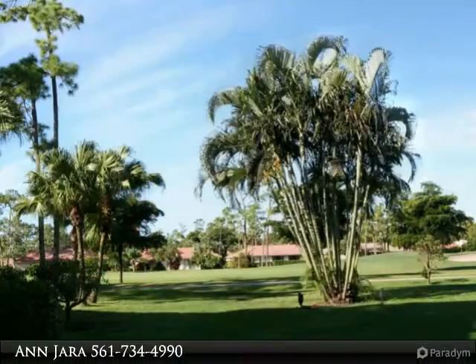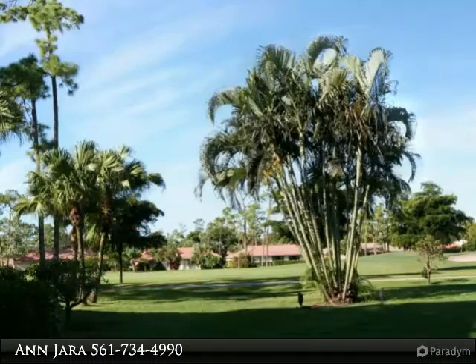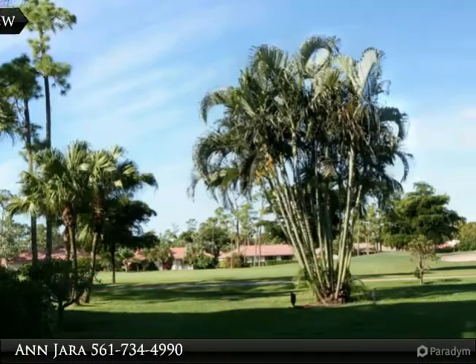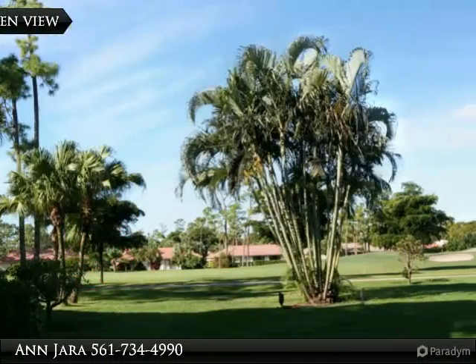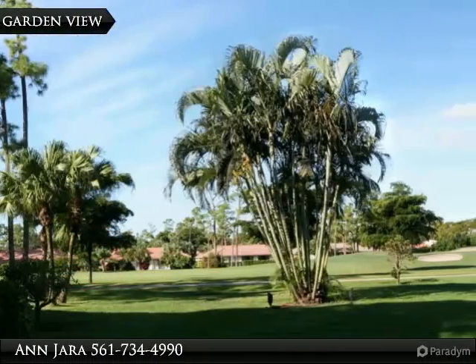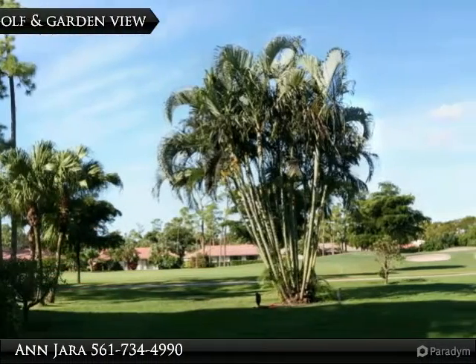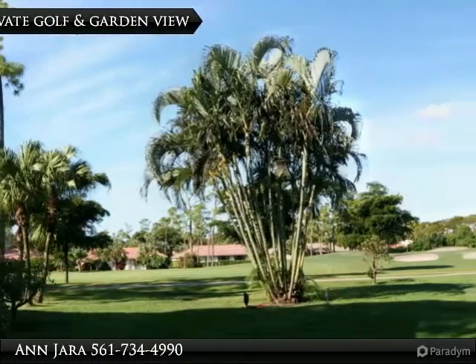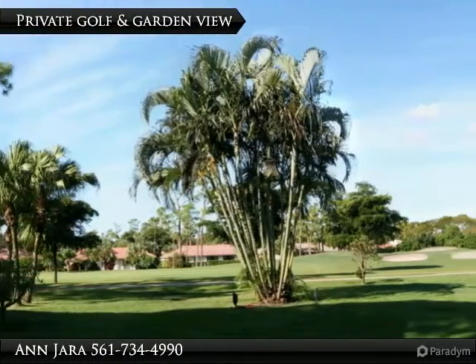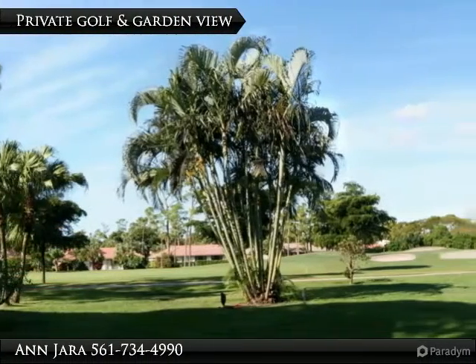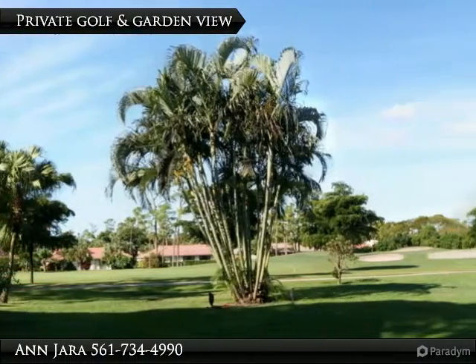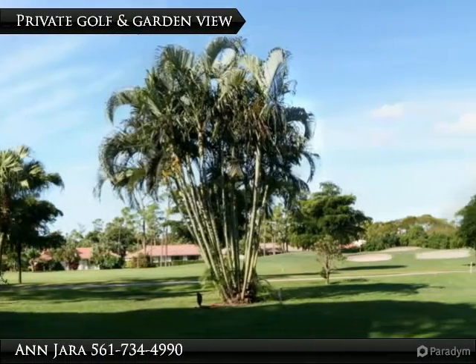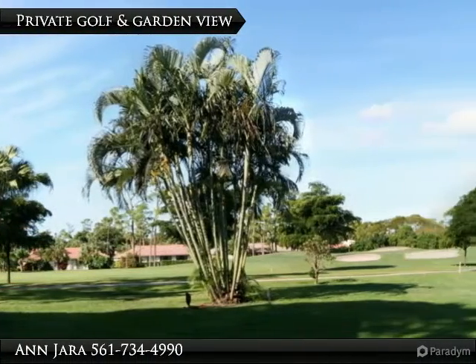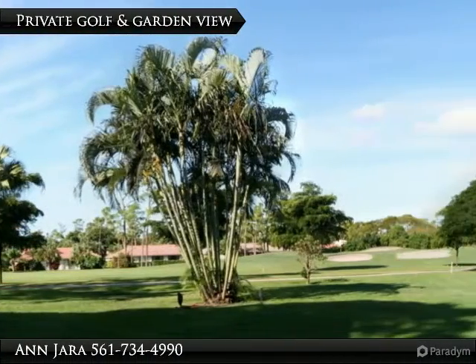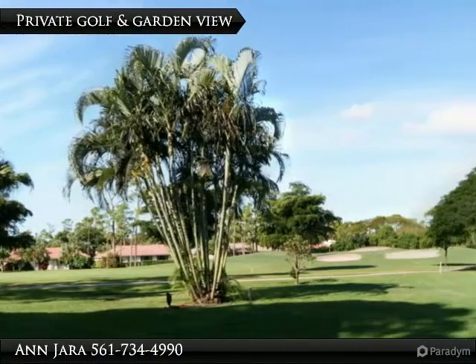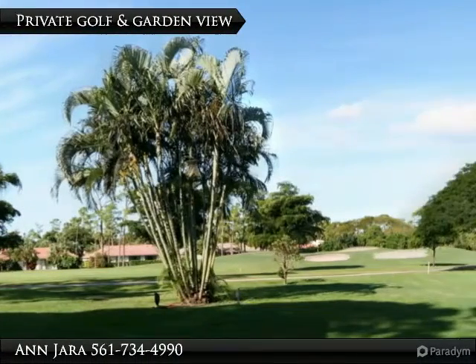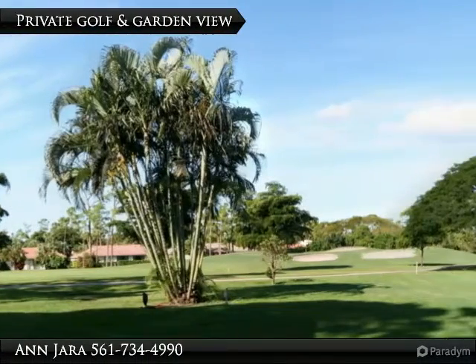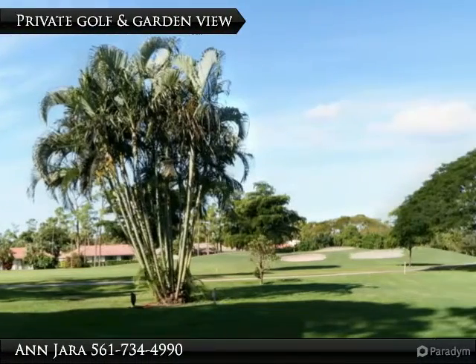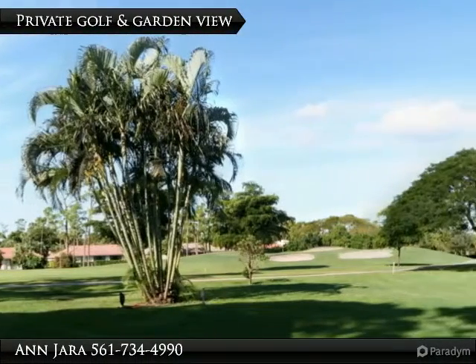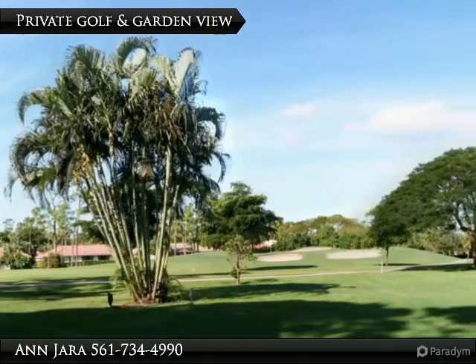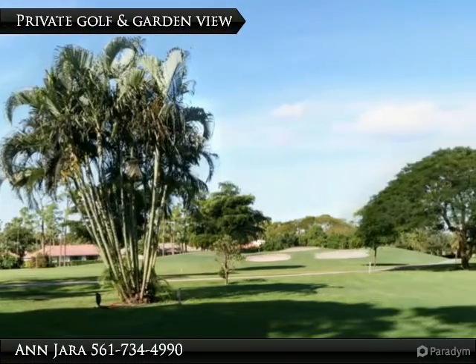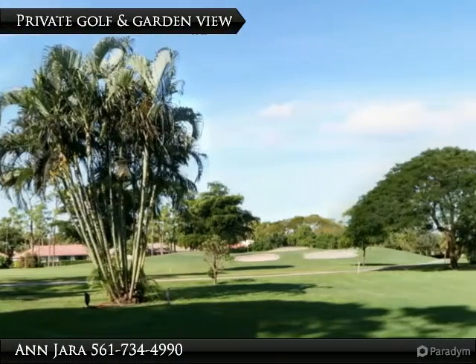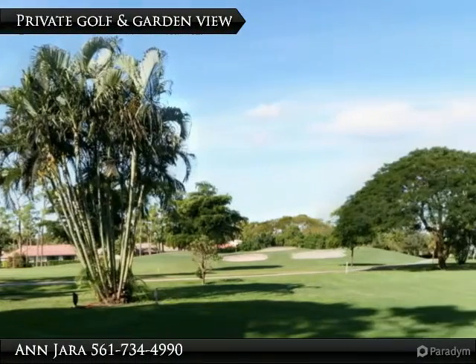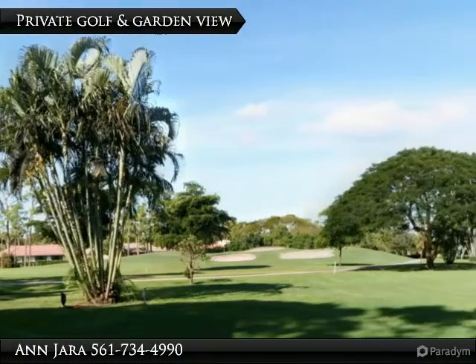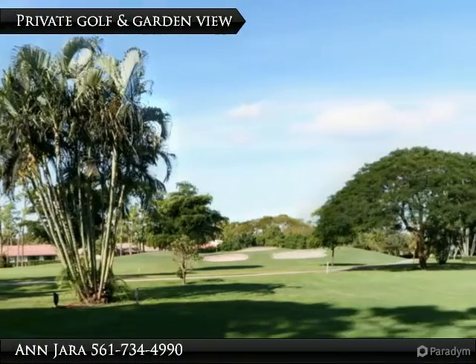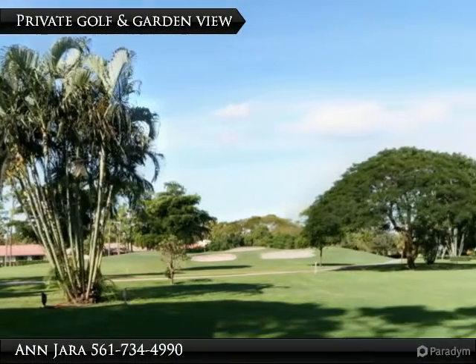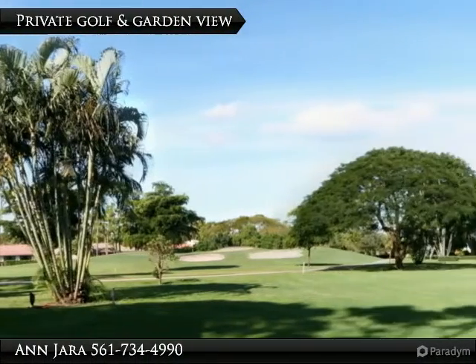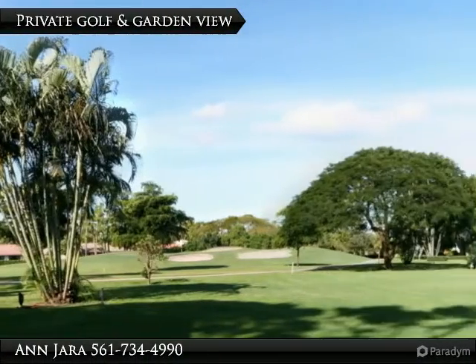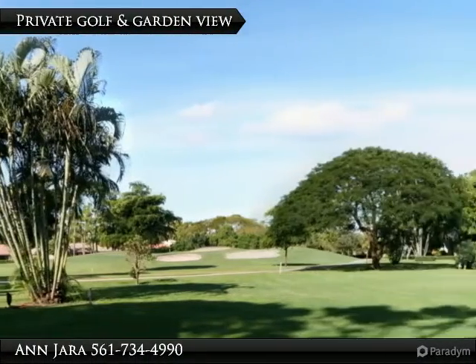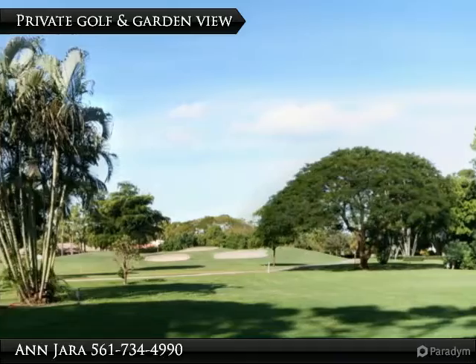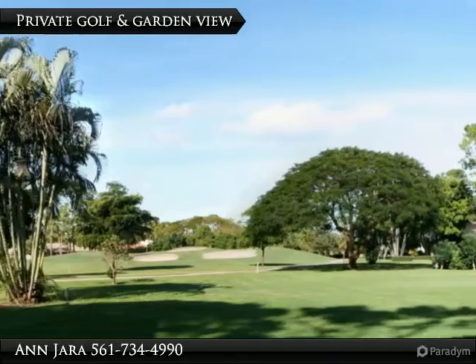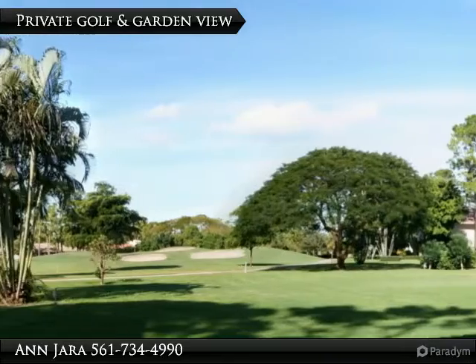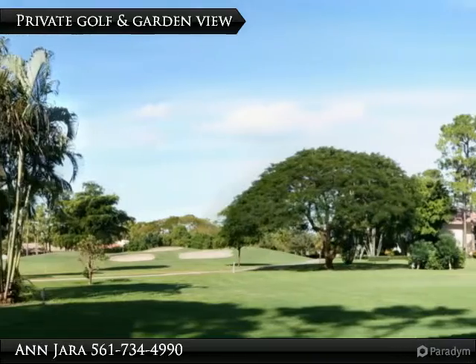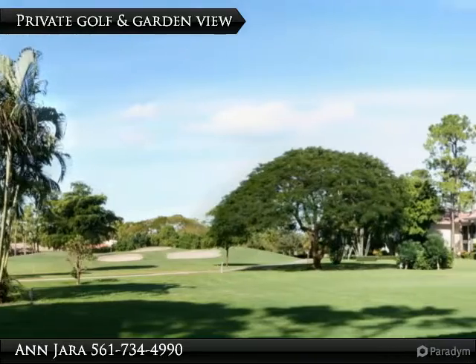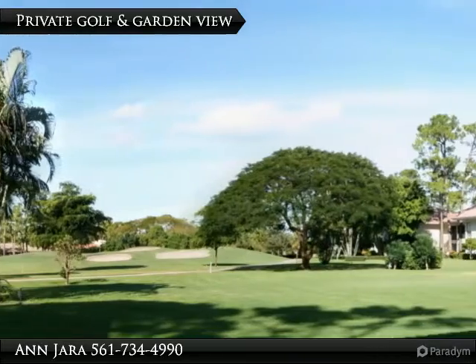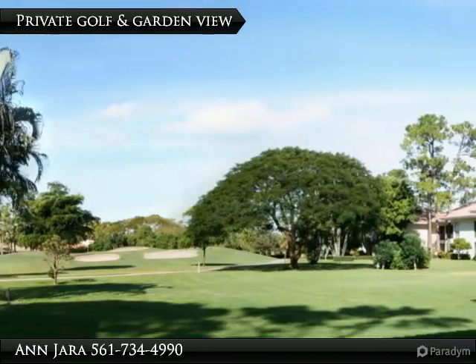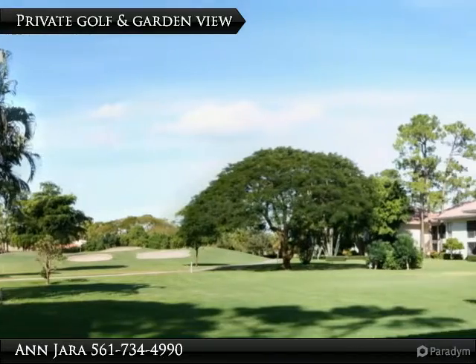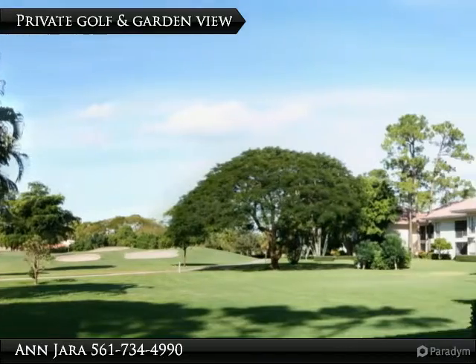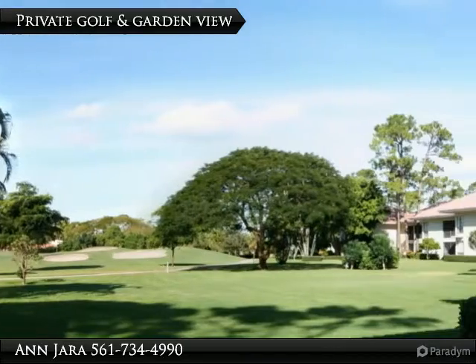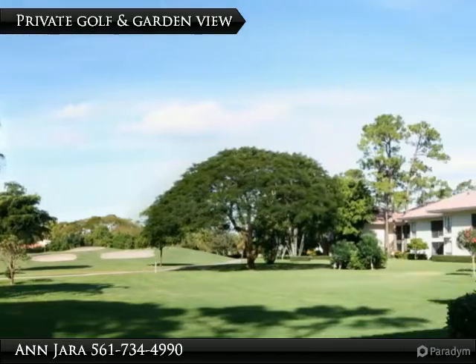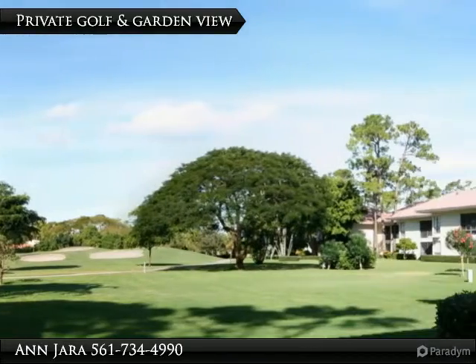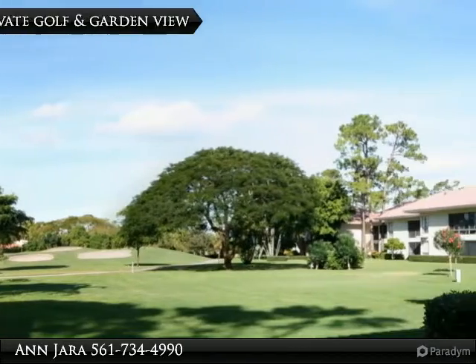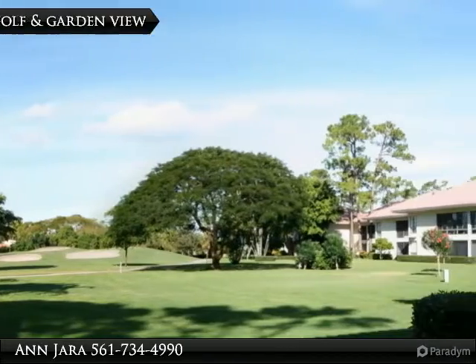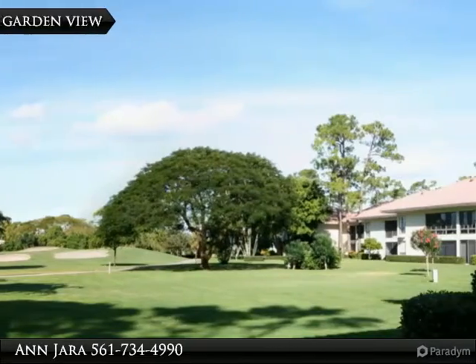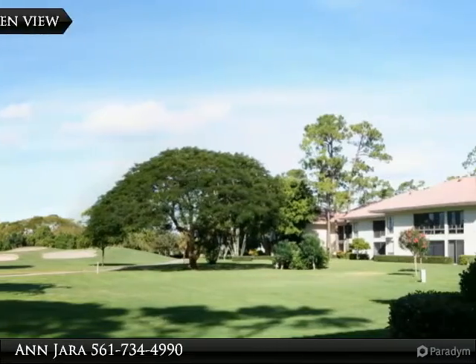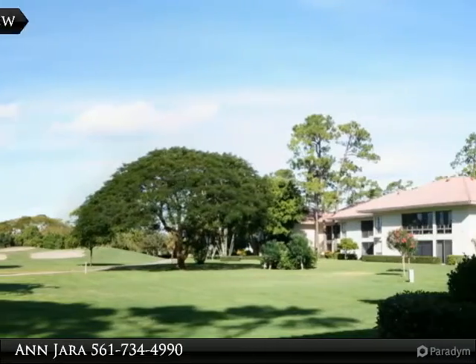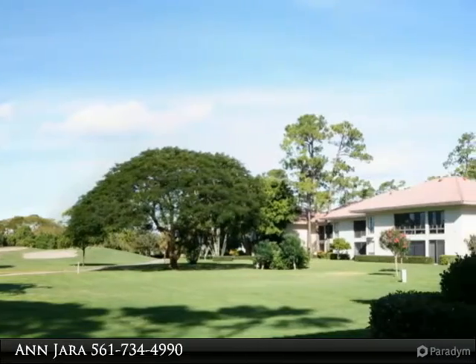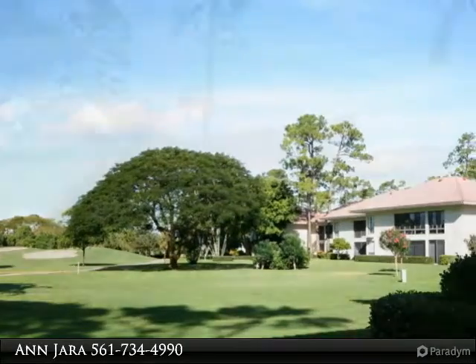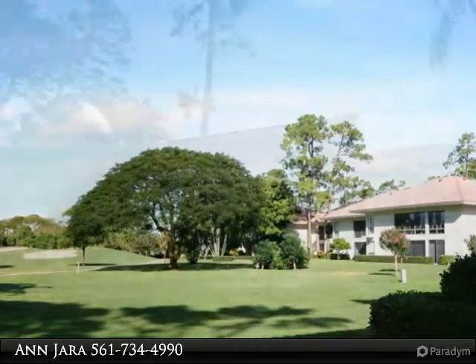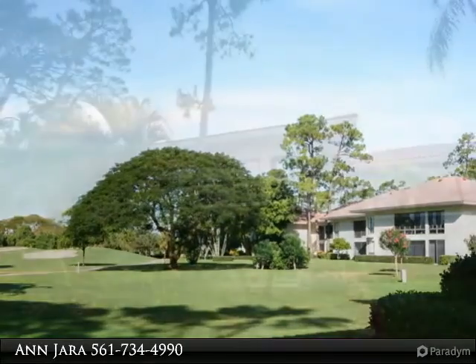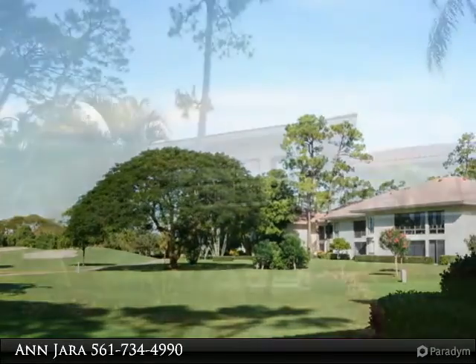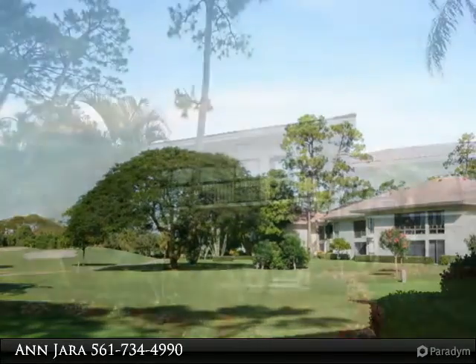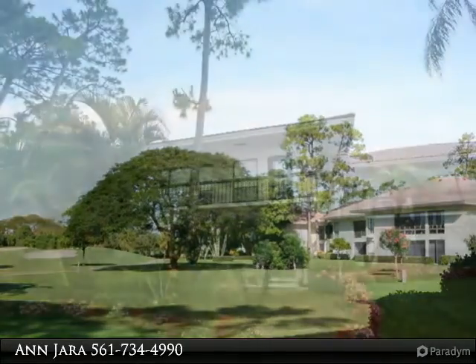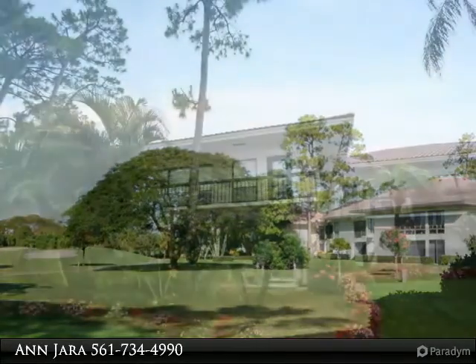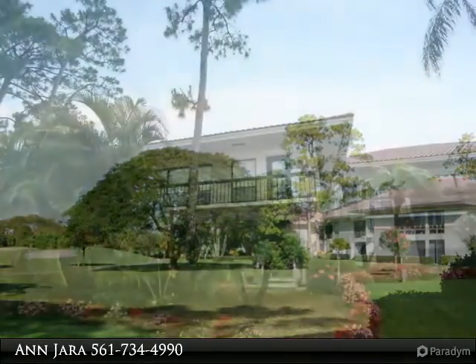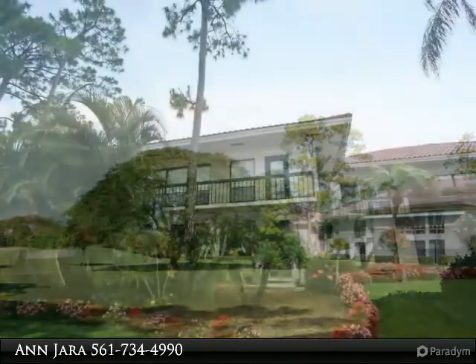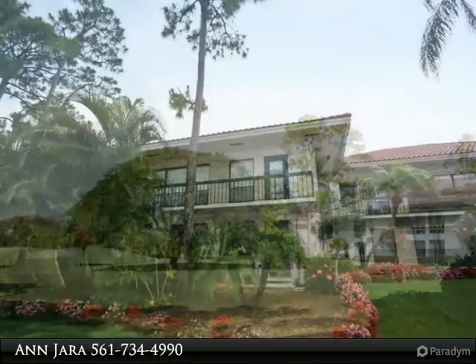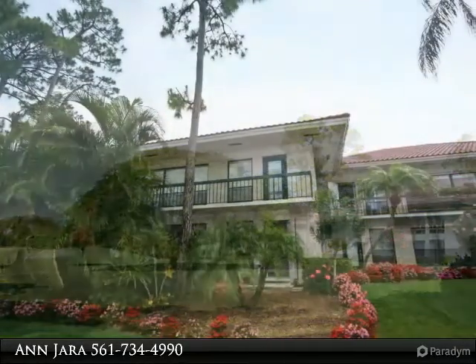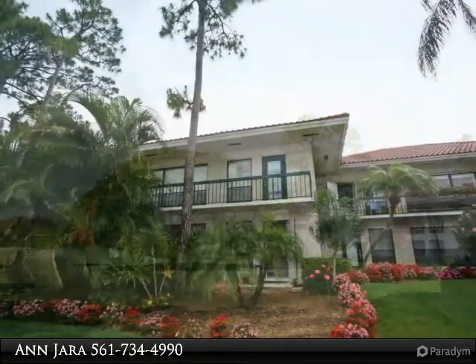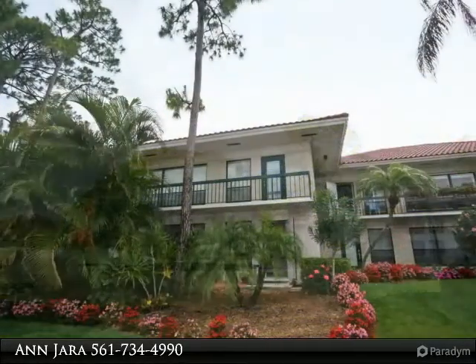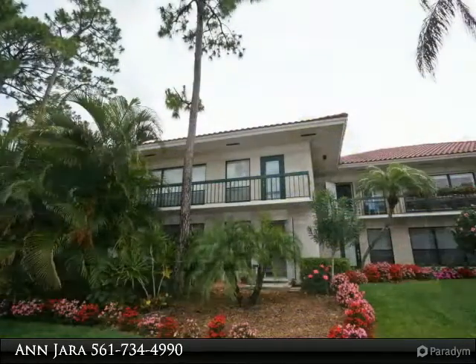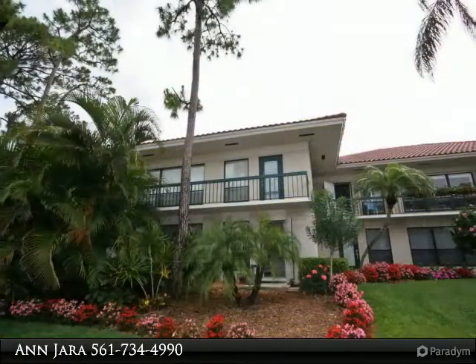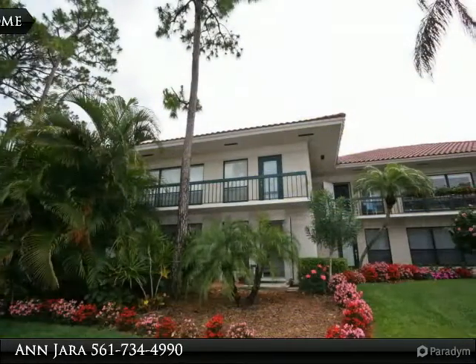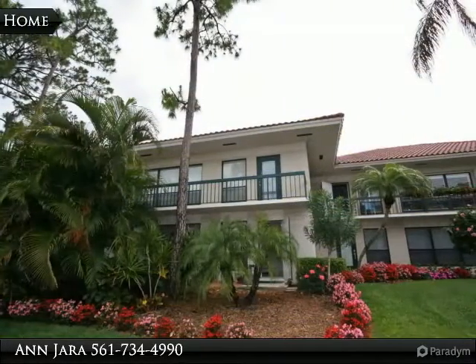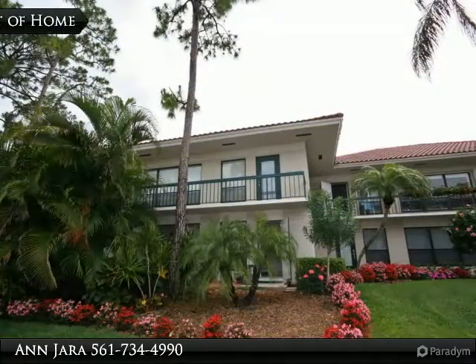Desirable golf course residence in the welcoming Osprey area of Quail Ridge. Enjoy the terrific evening view with garden lighting.